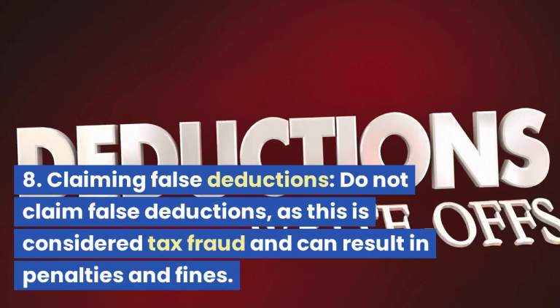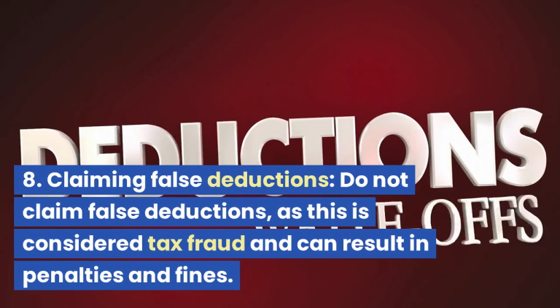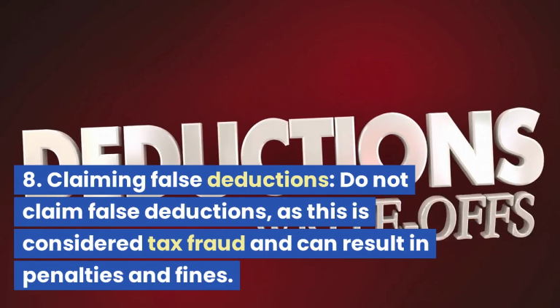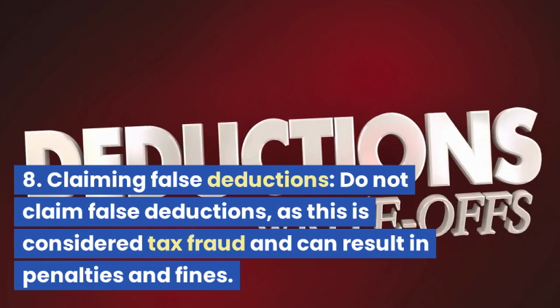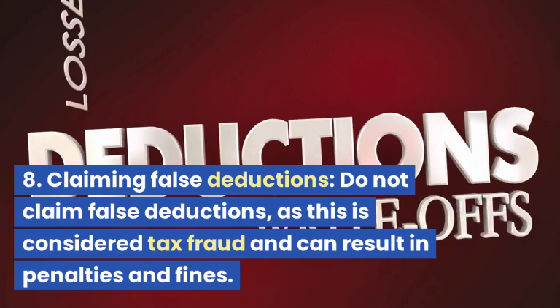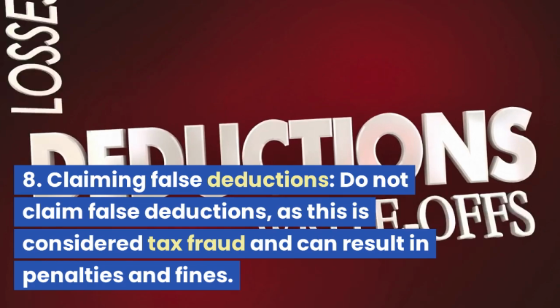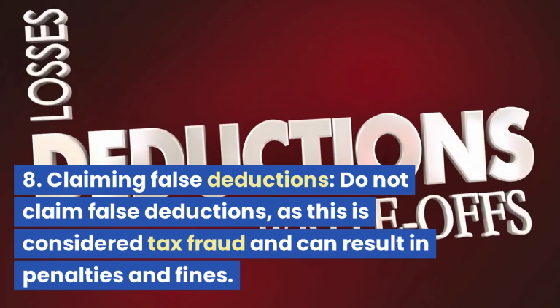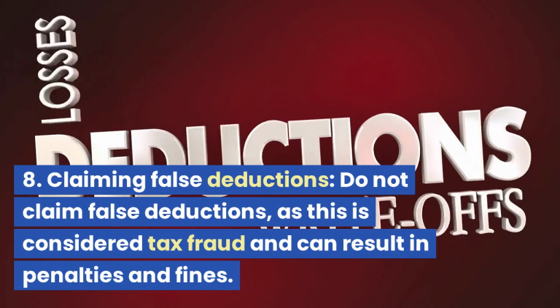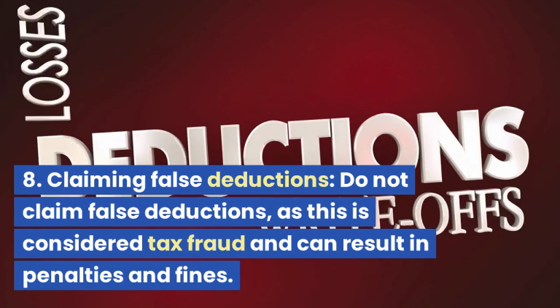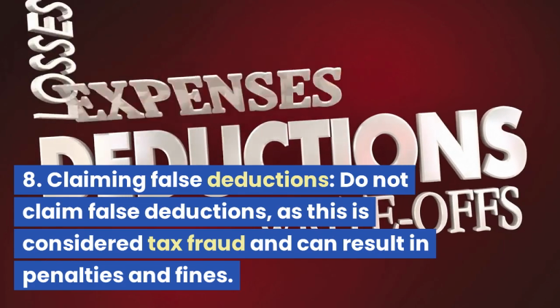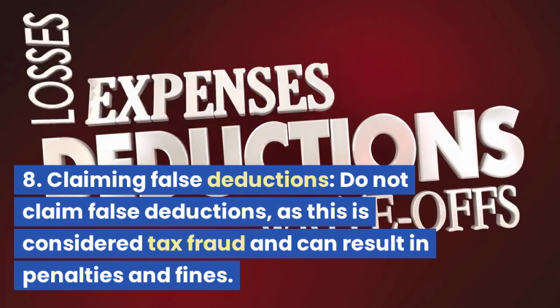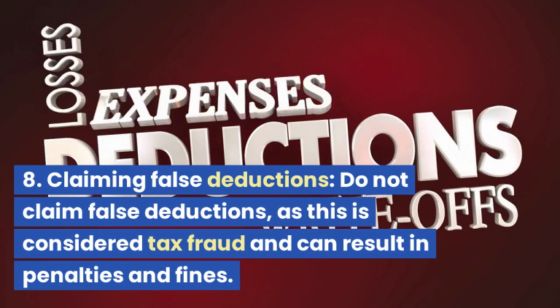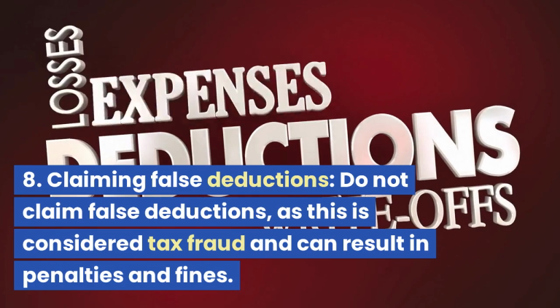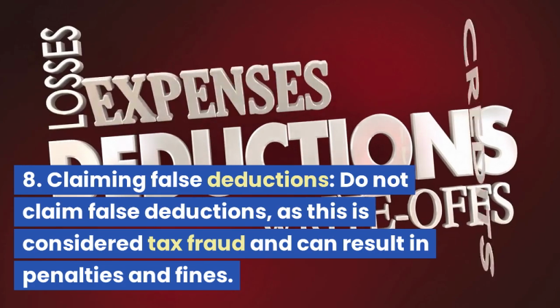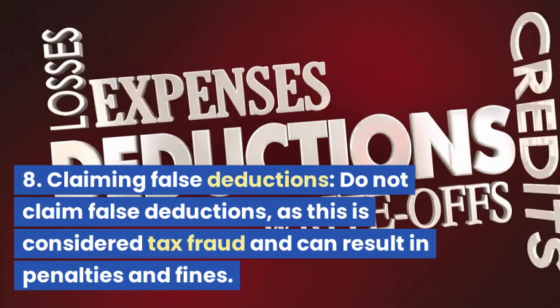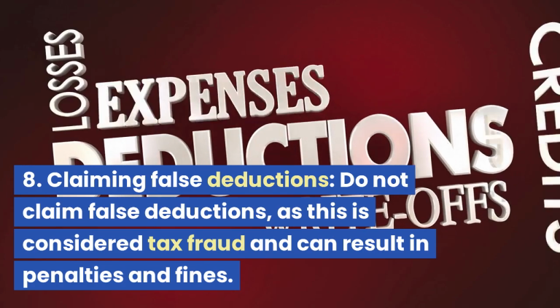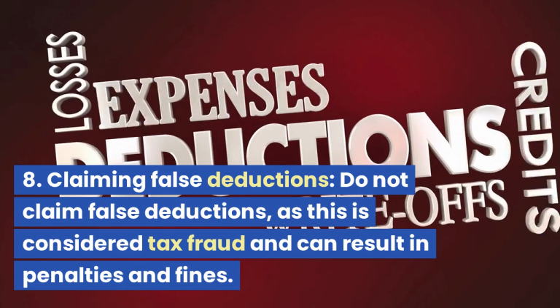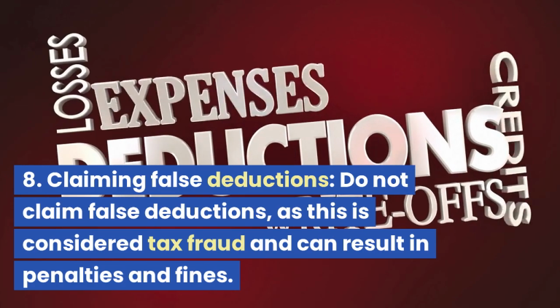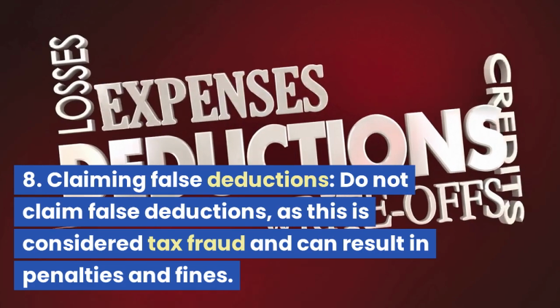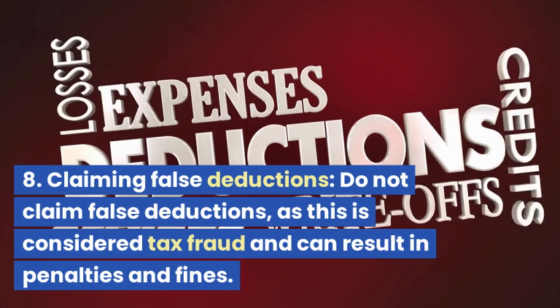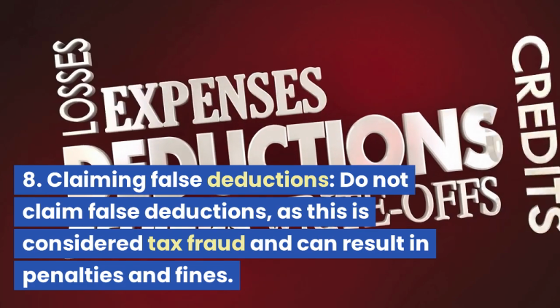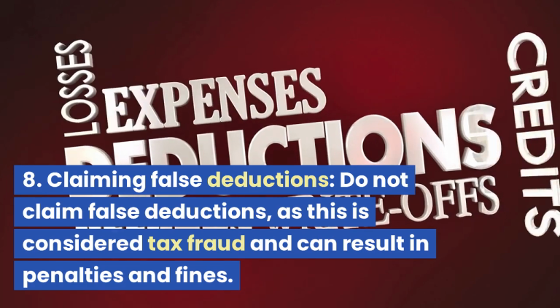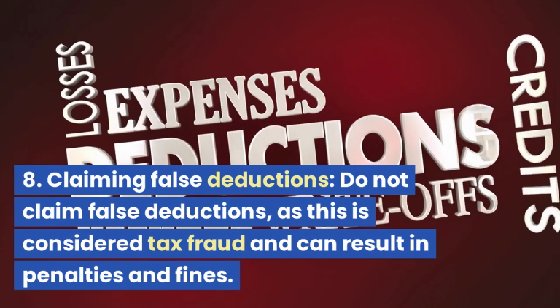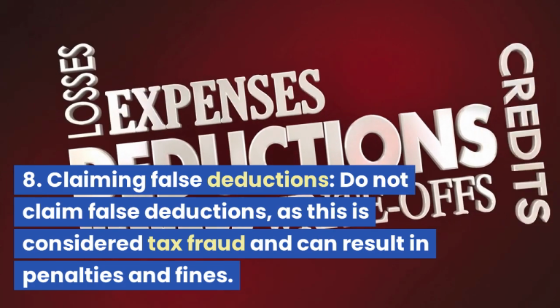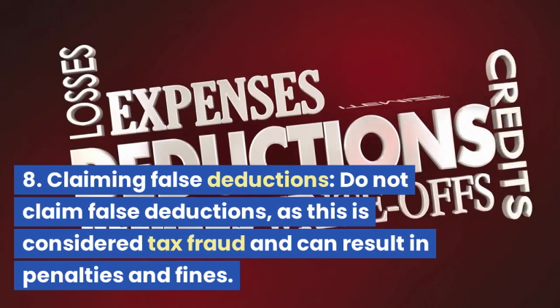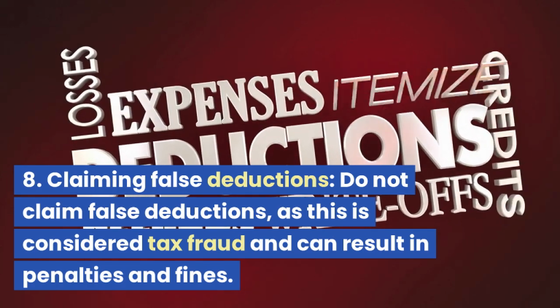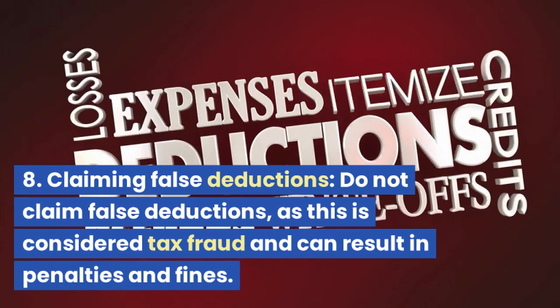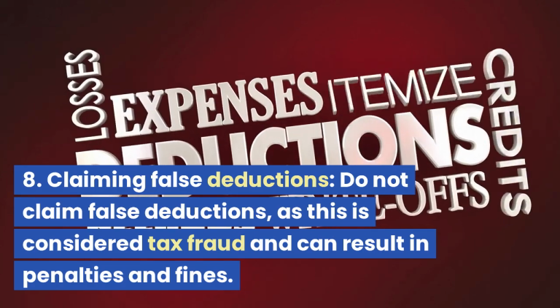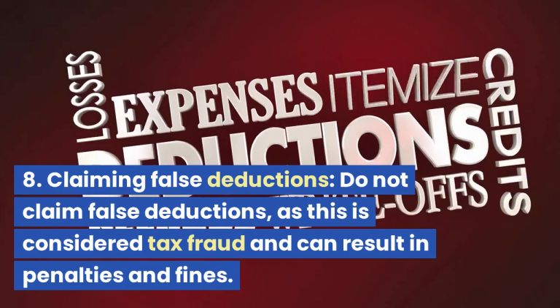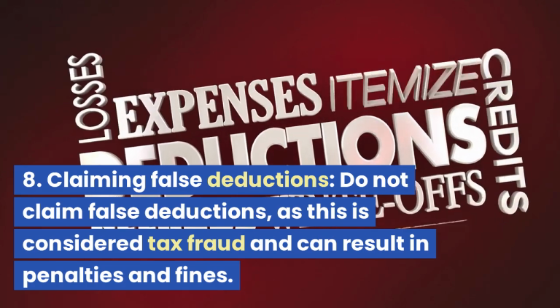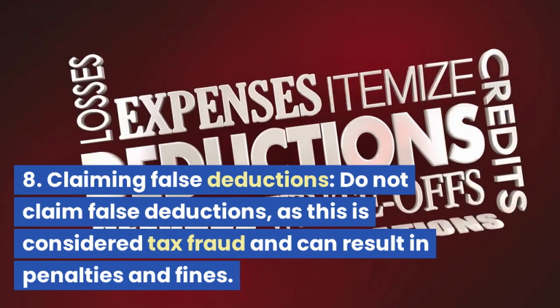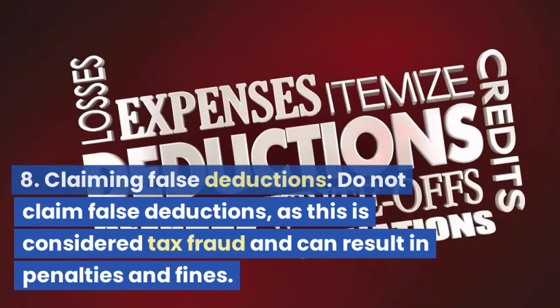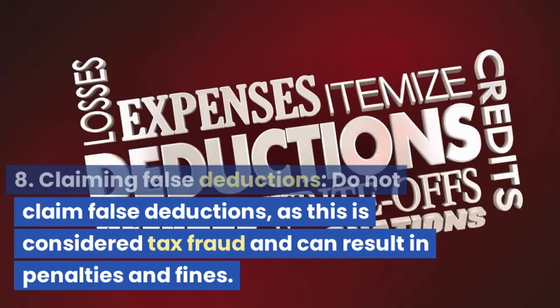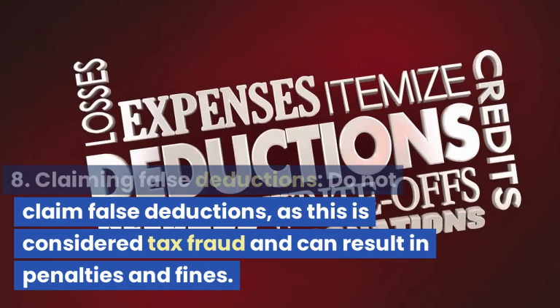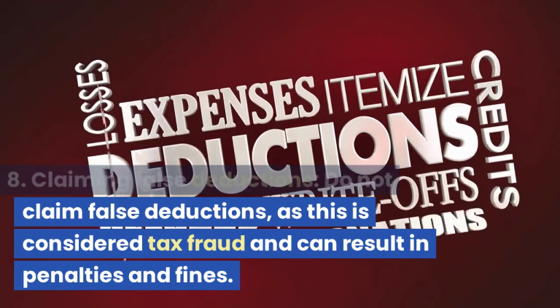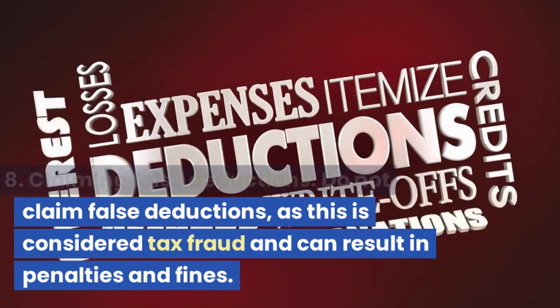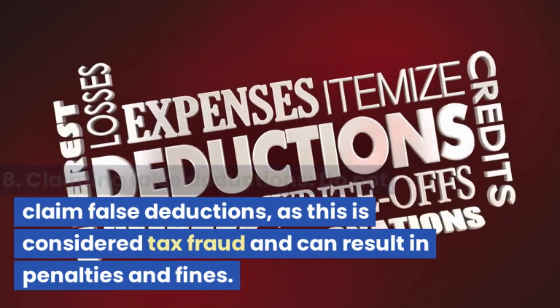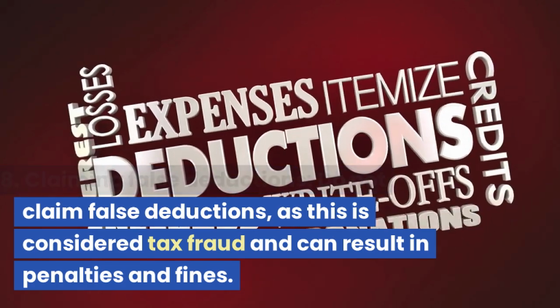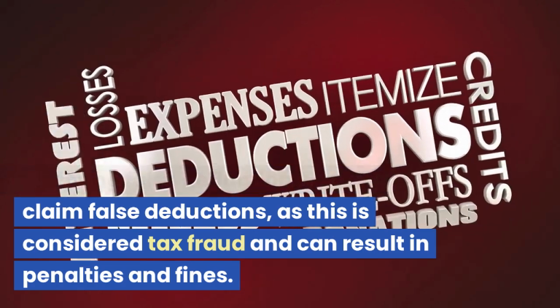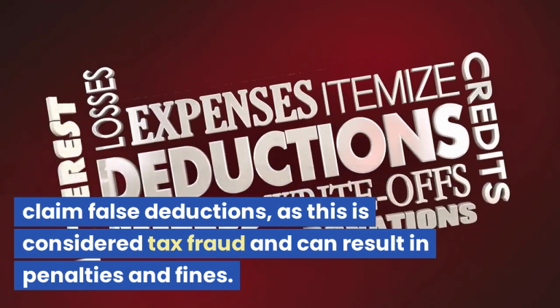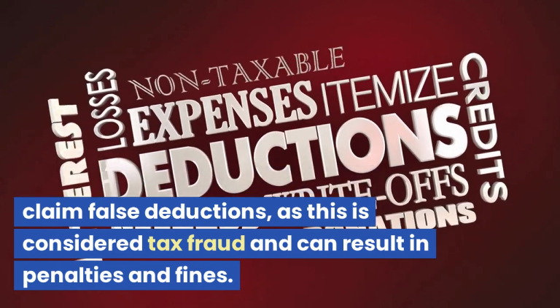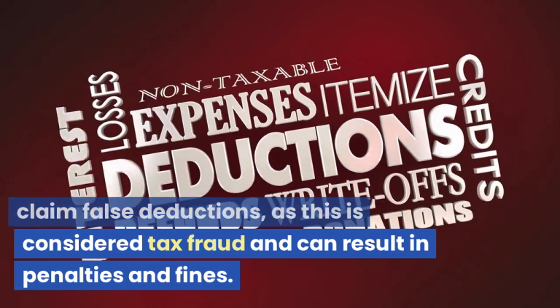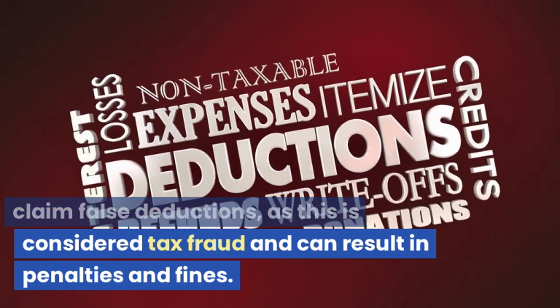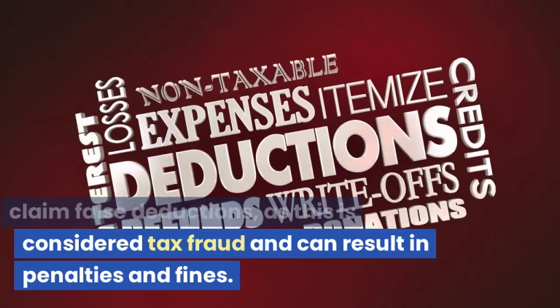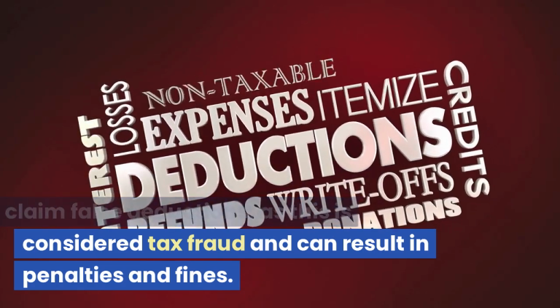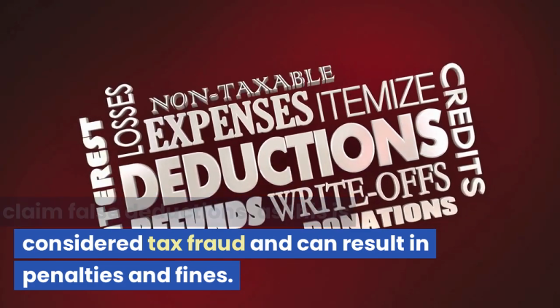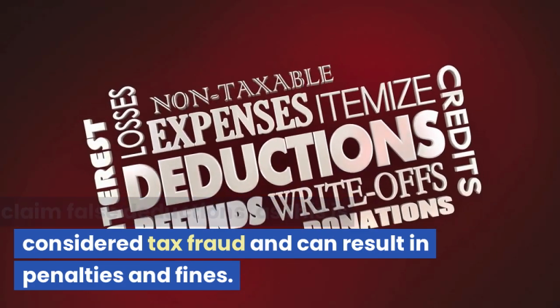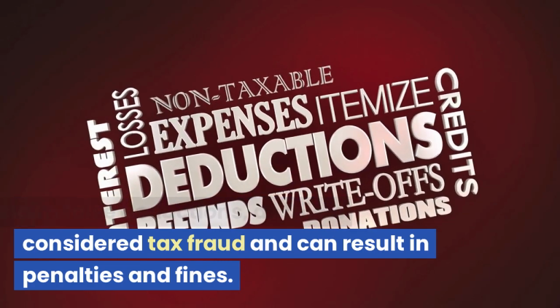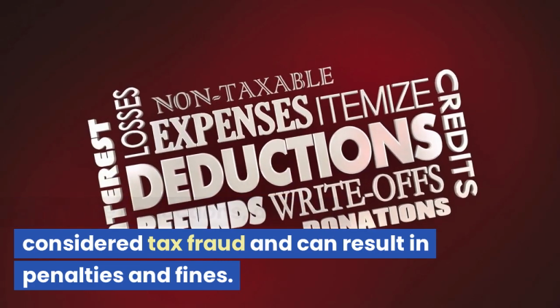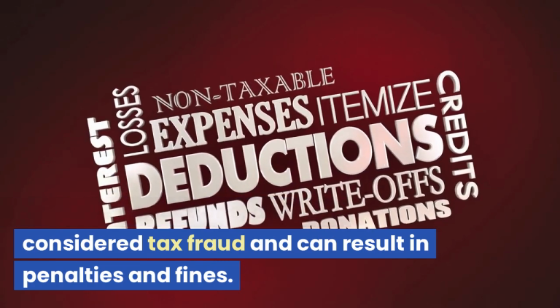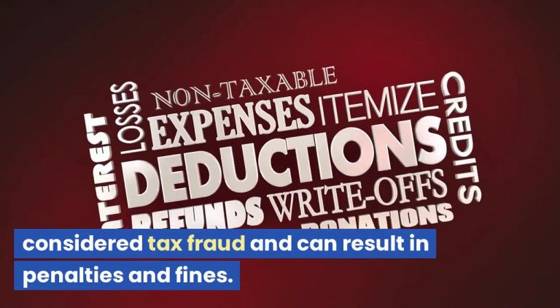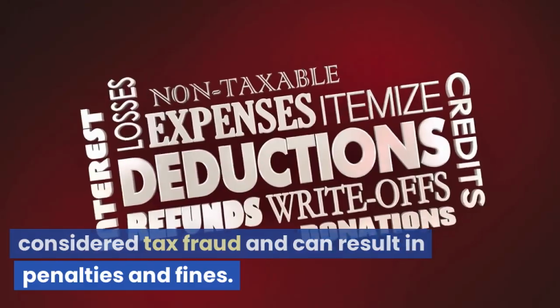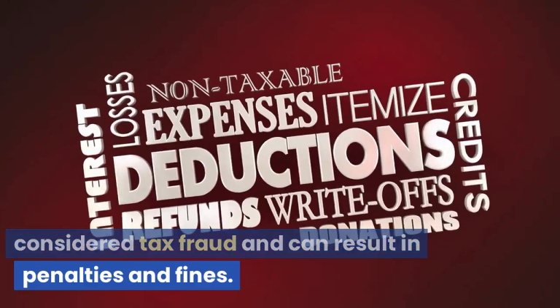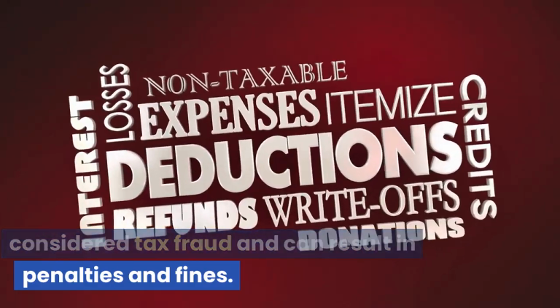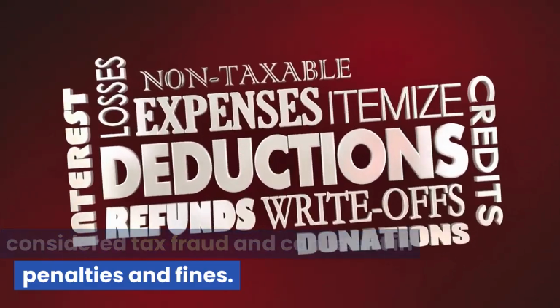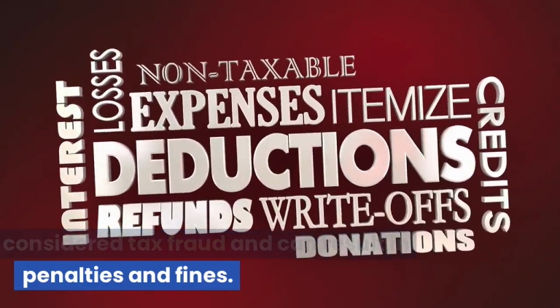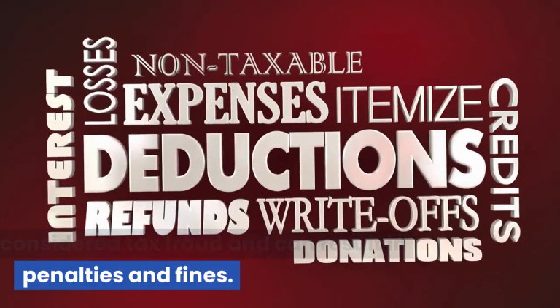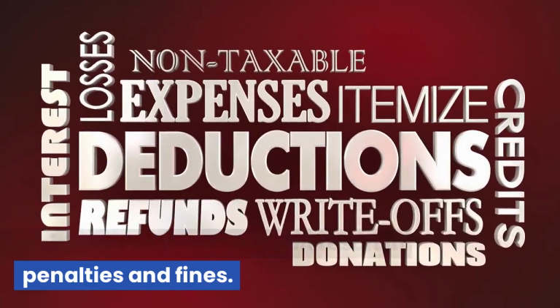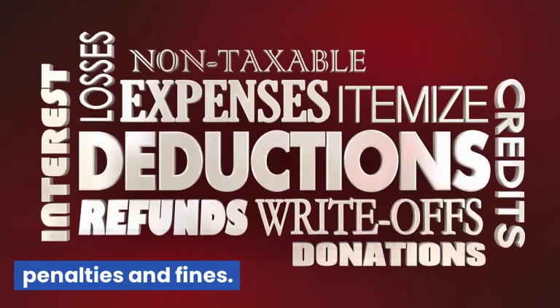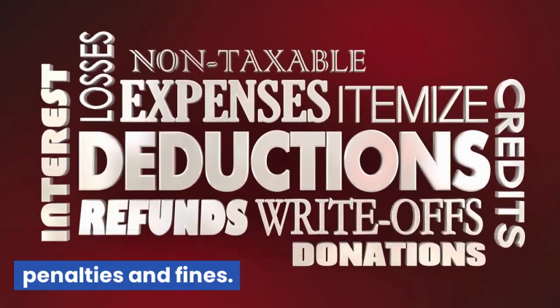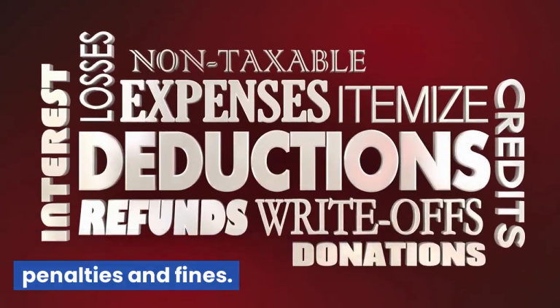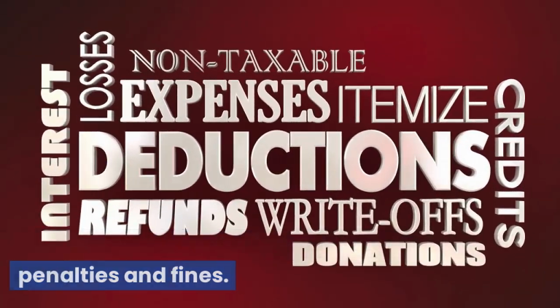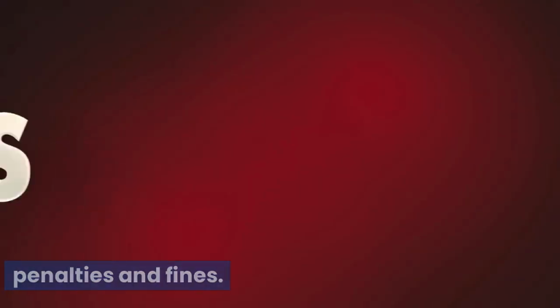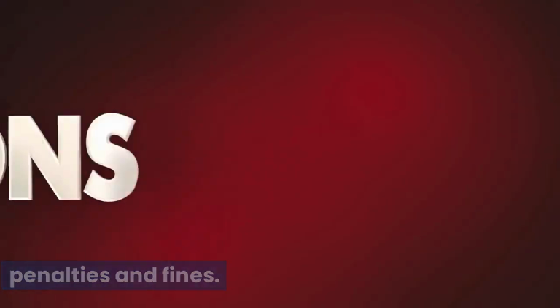Mistake 8: Claiming False Deductions. Do not claim false deductions, as this is considered tax fraud and can result in penalties and fines.